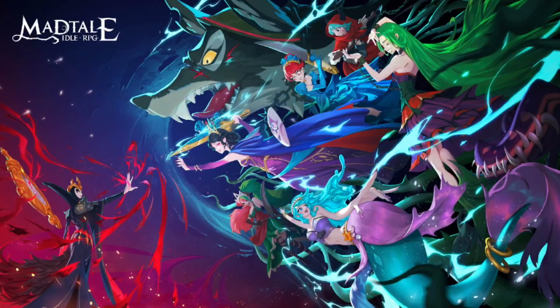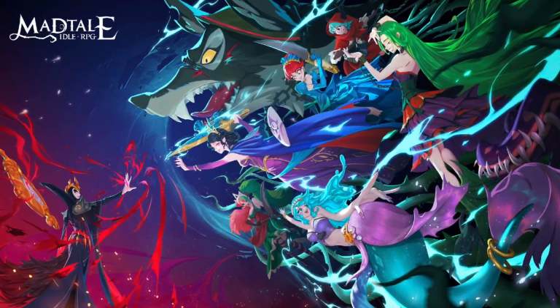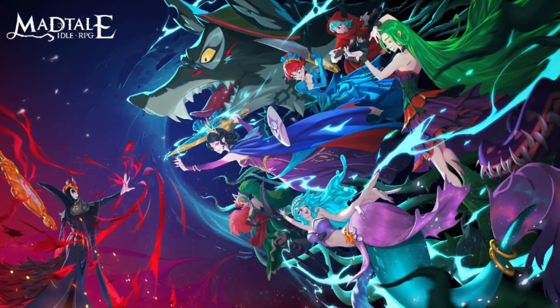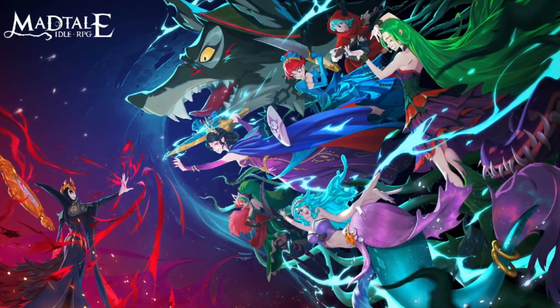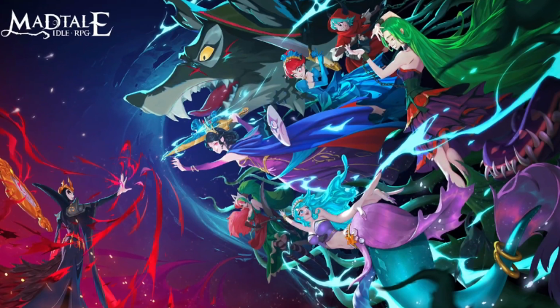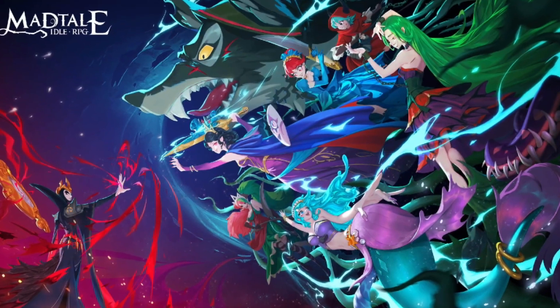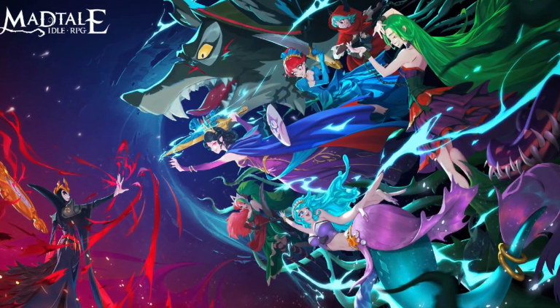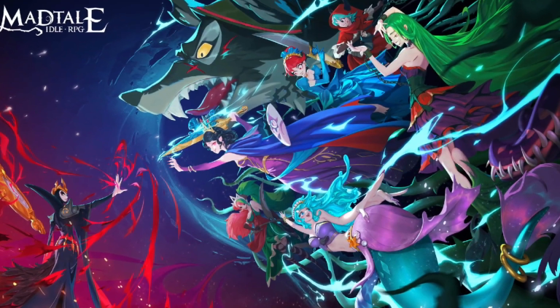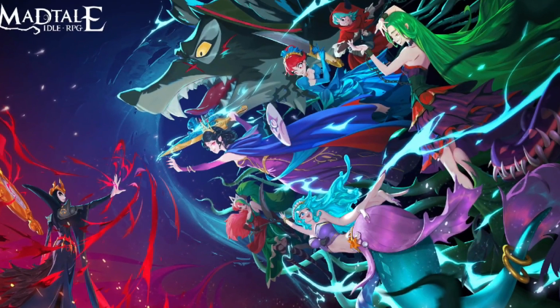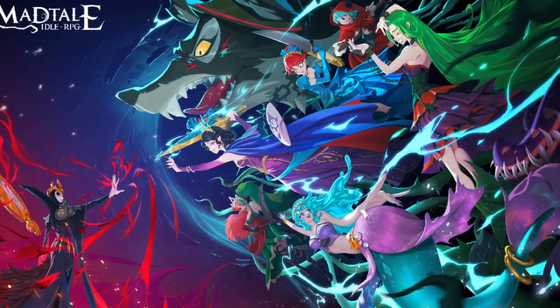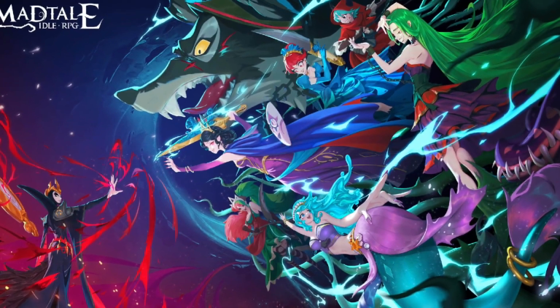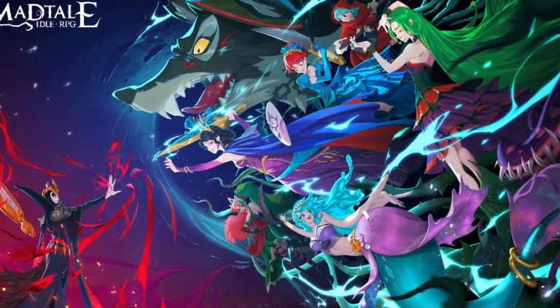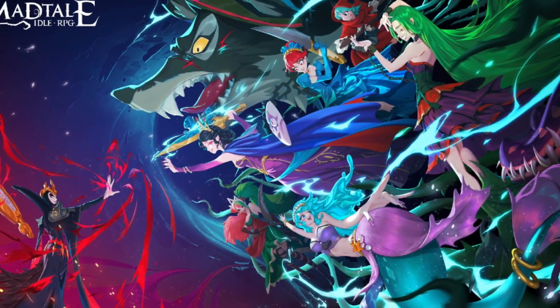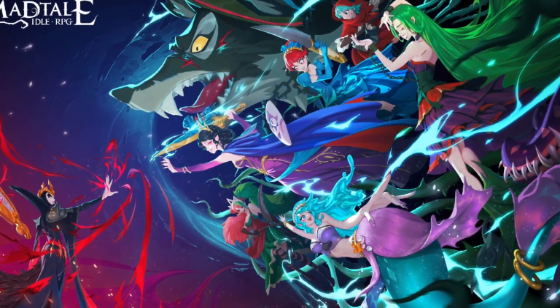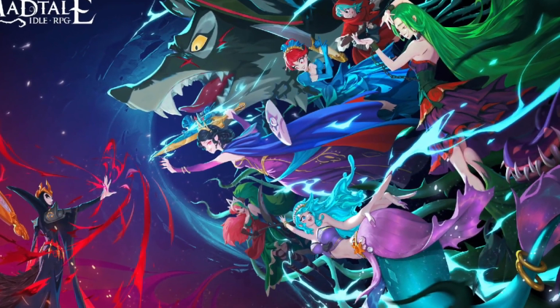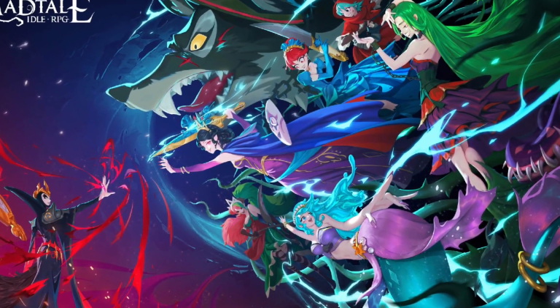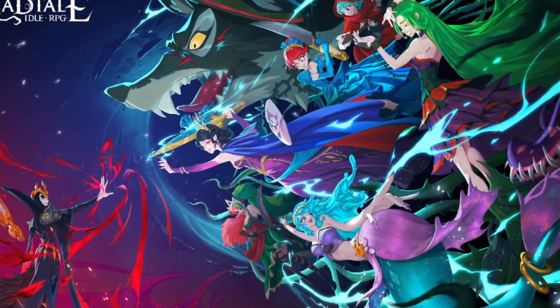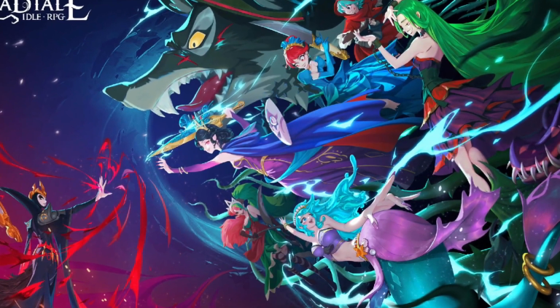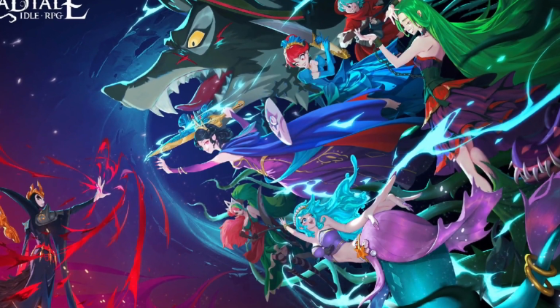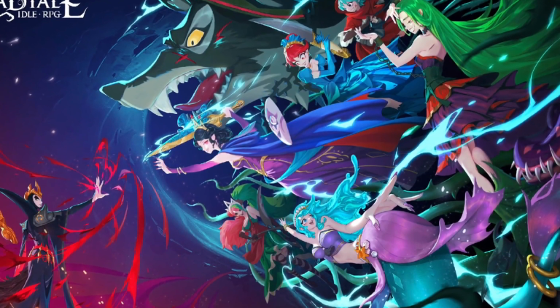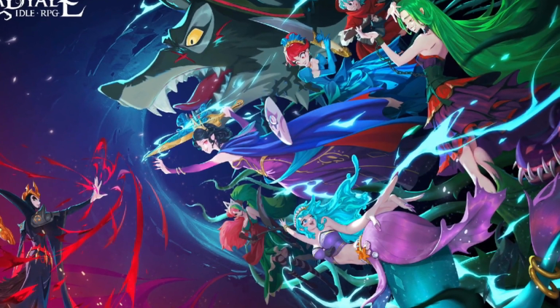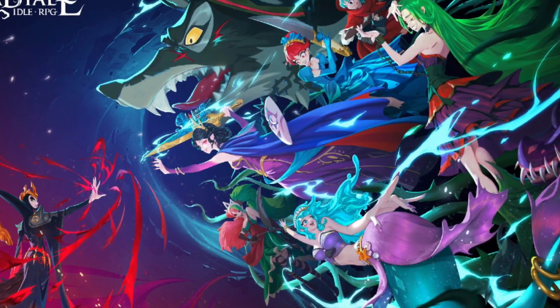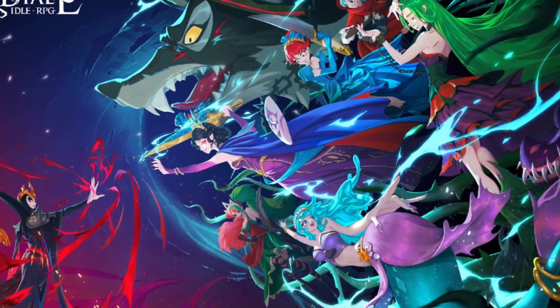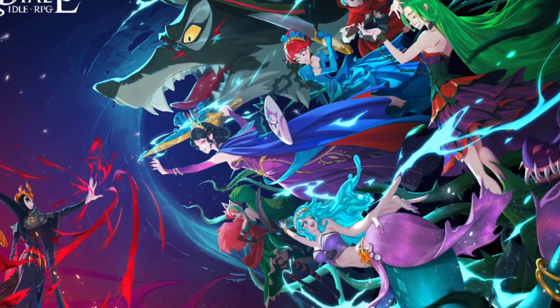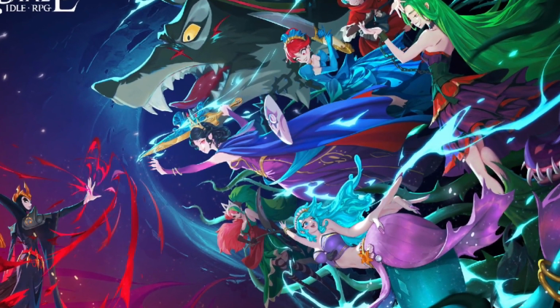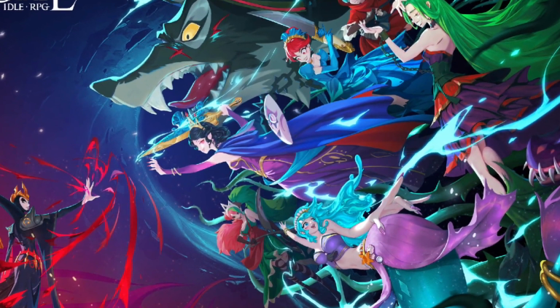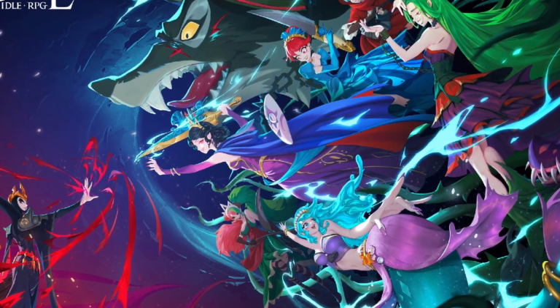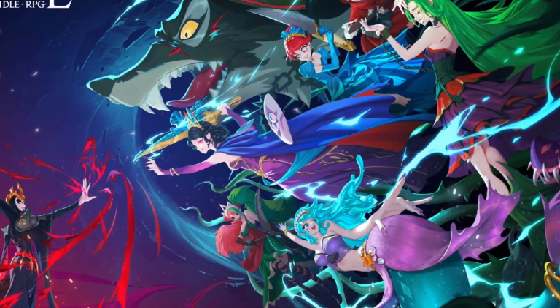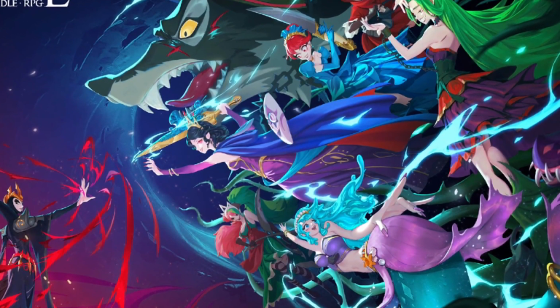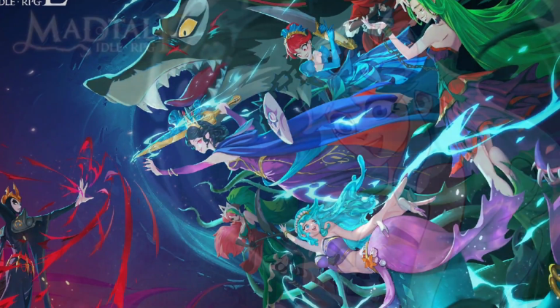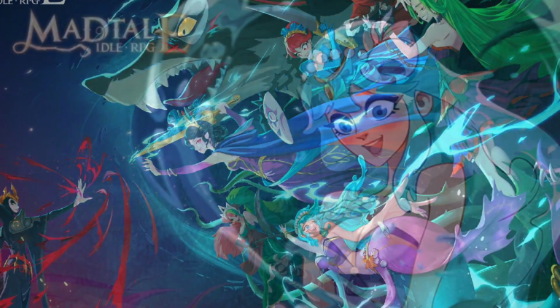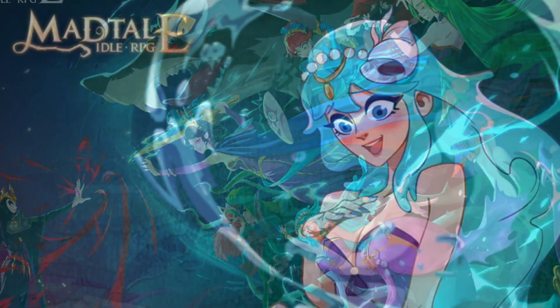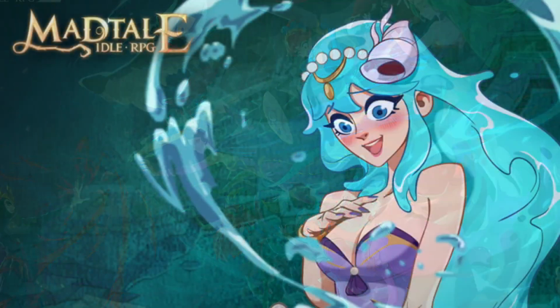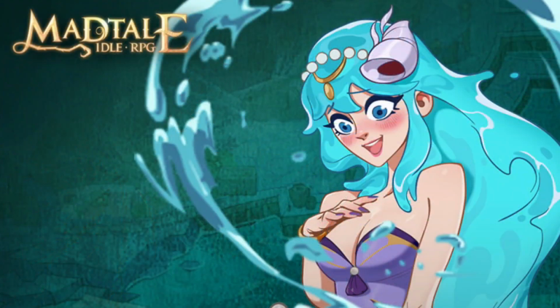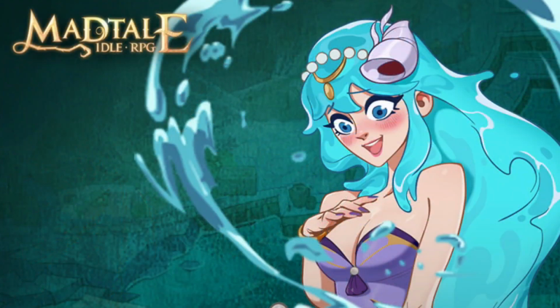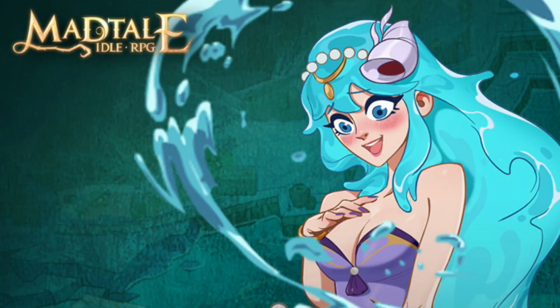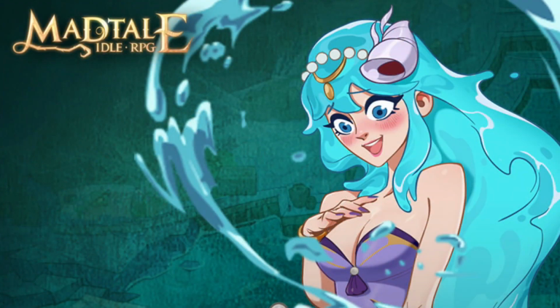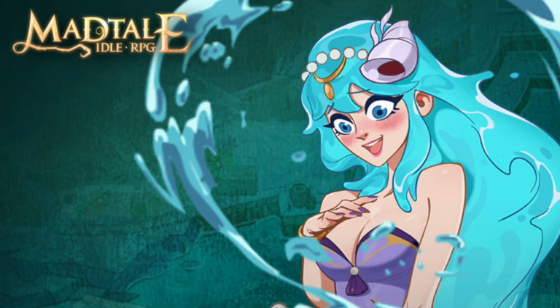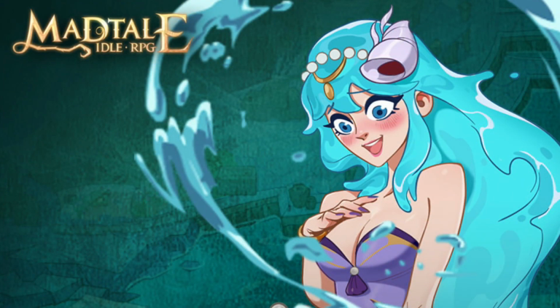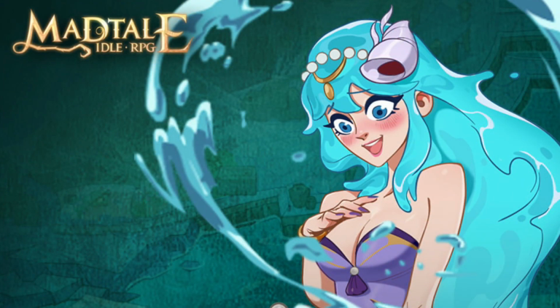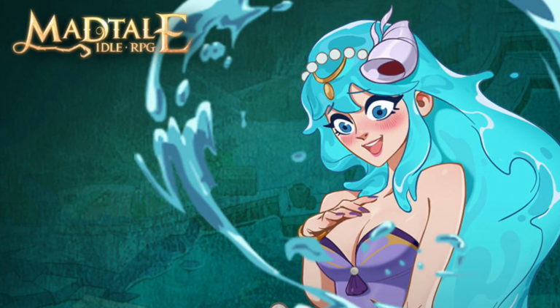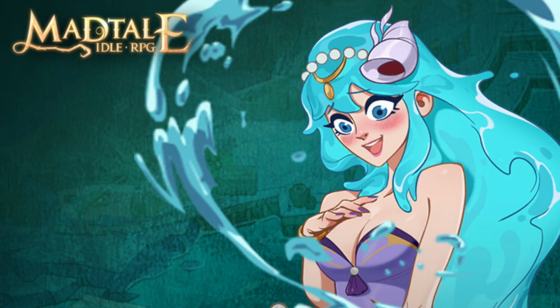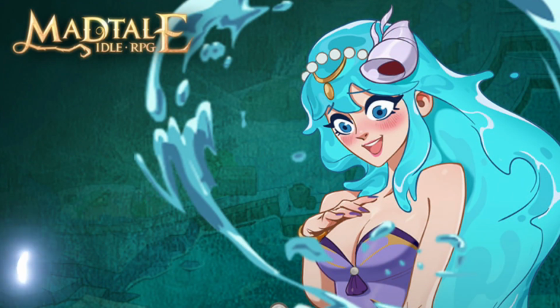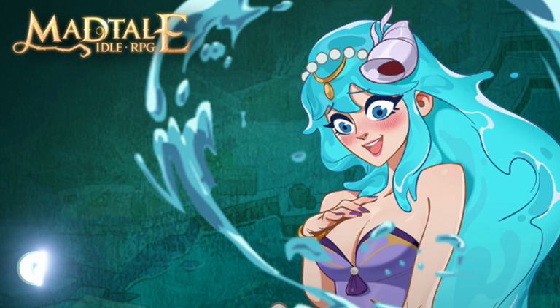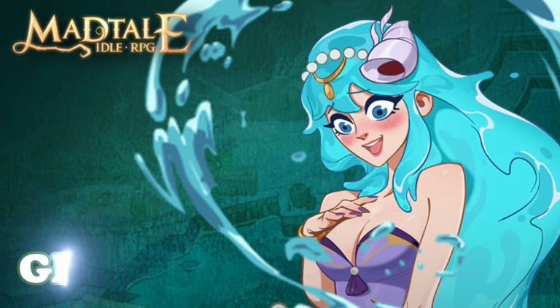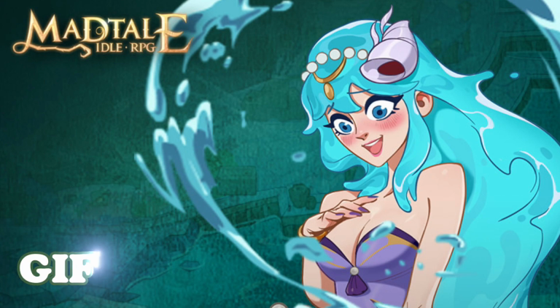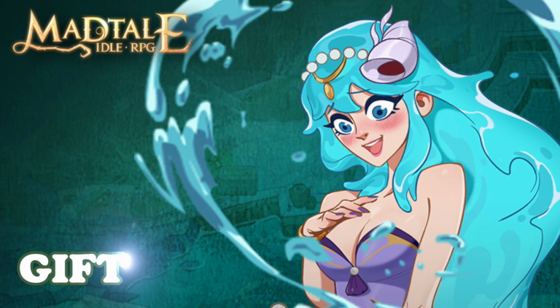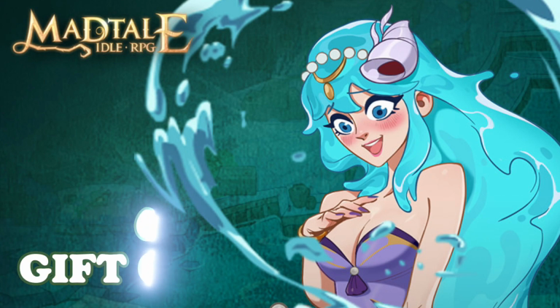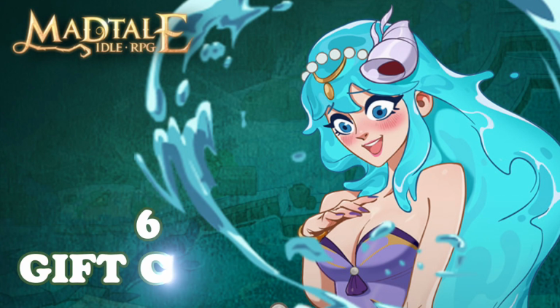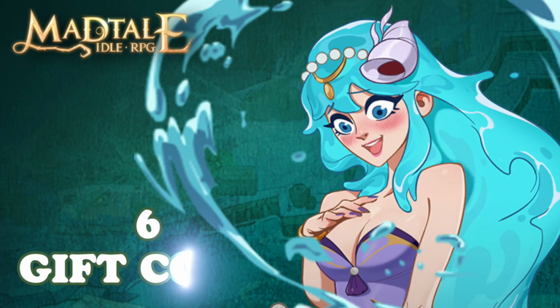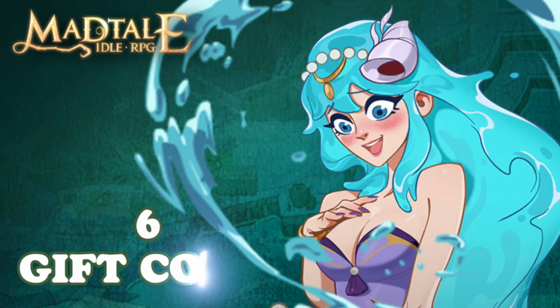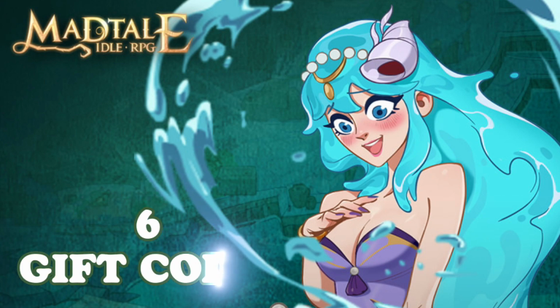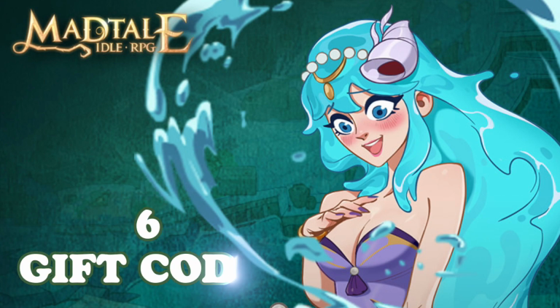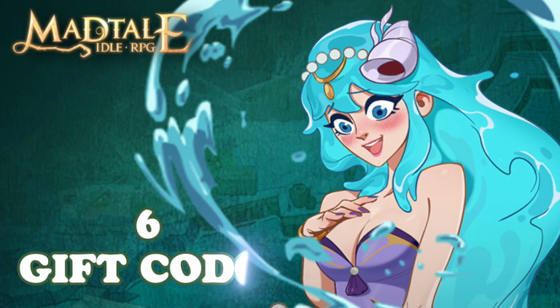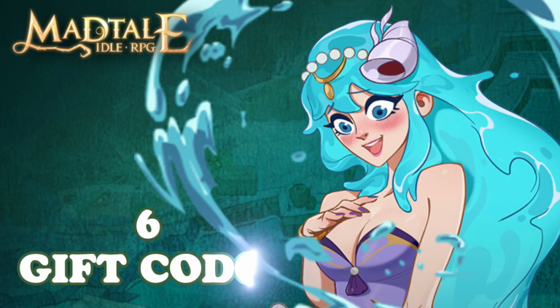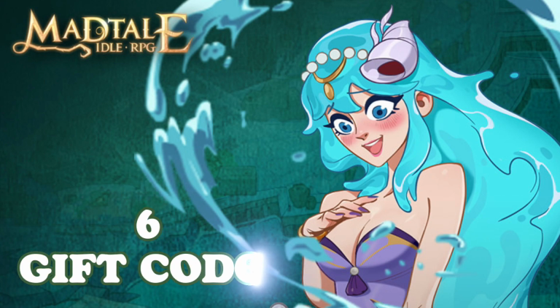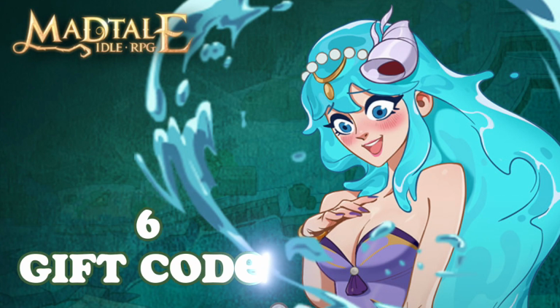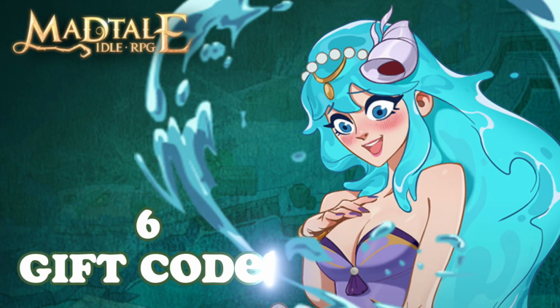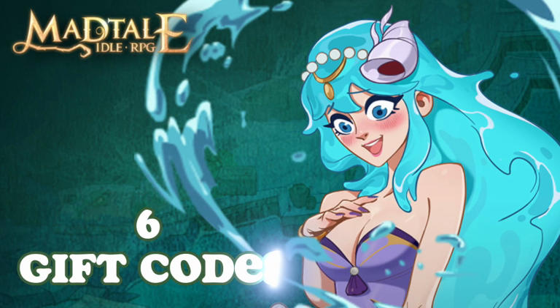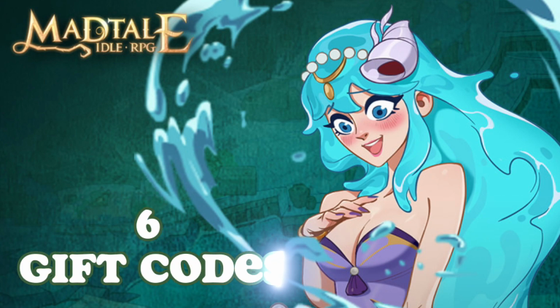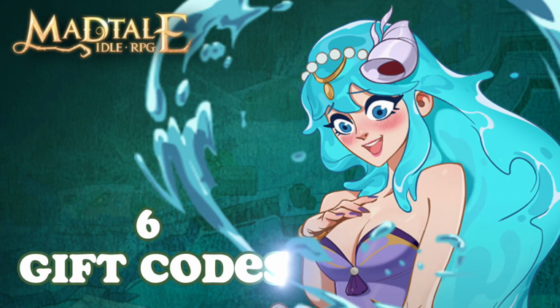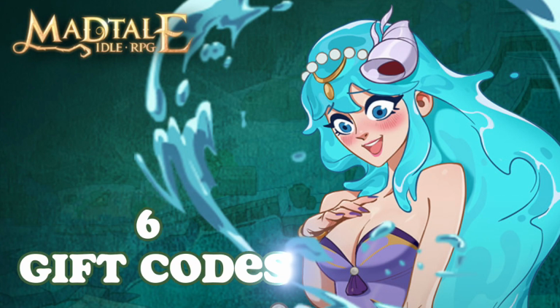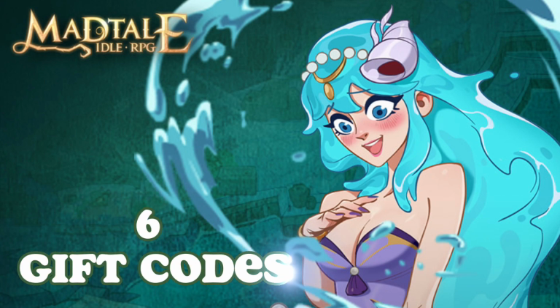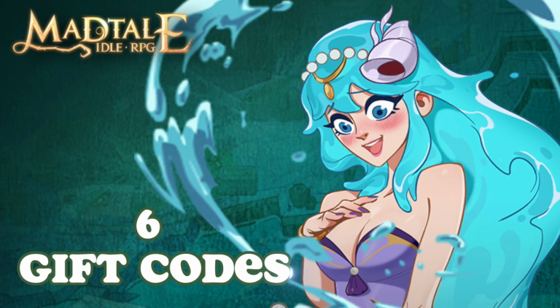Mad Tail Idol RPG's global release has just started and we could all use a little boost, so here's six currently working gift codes.